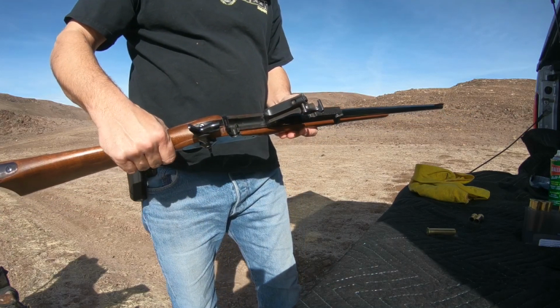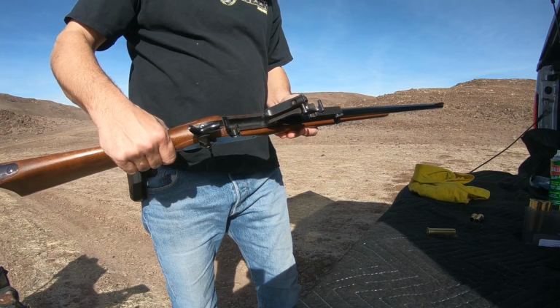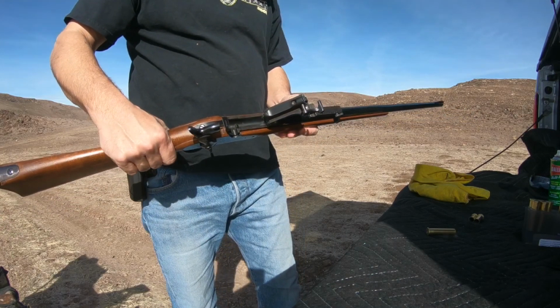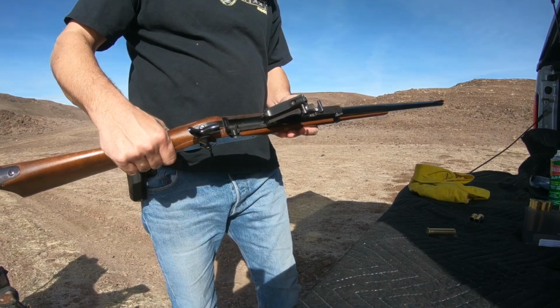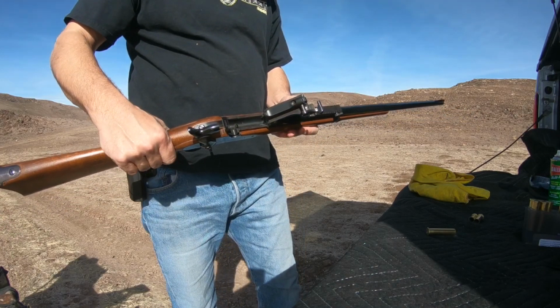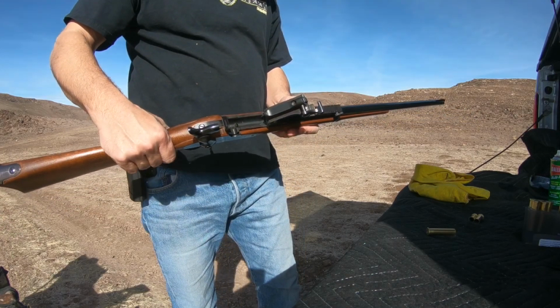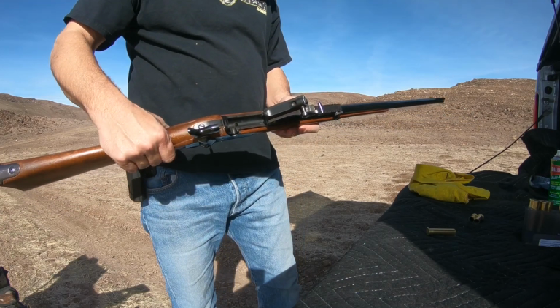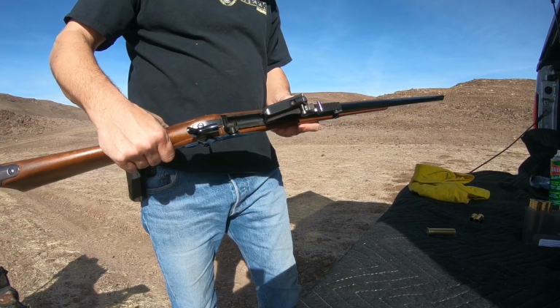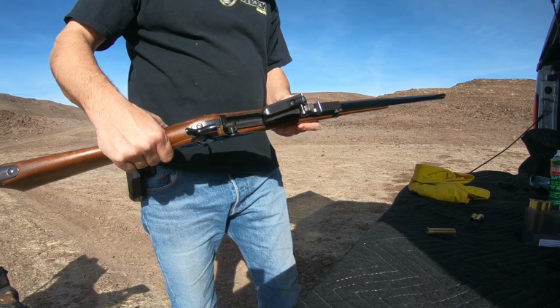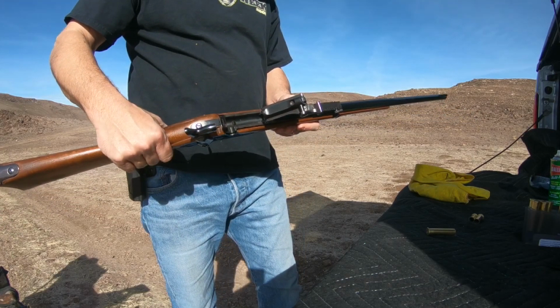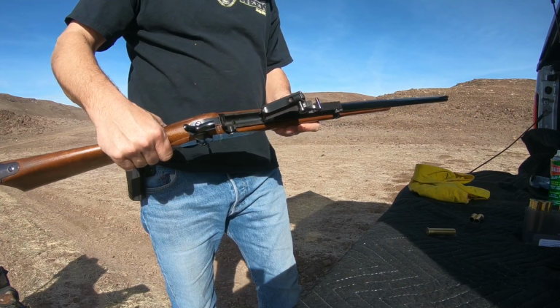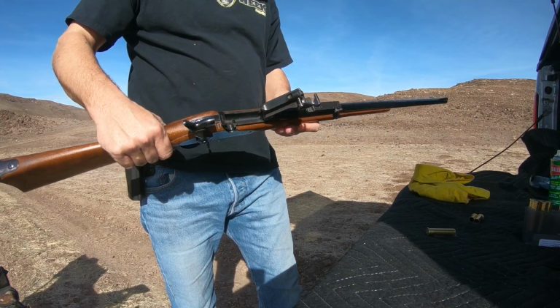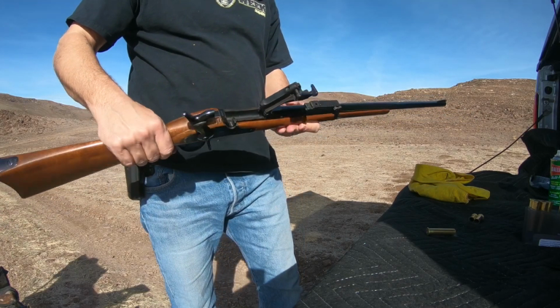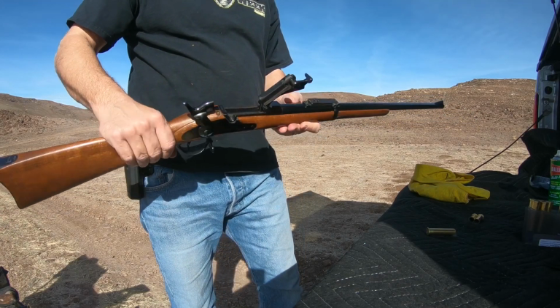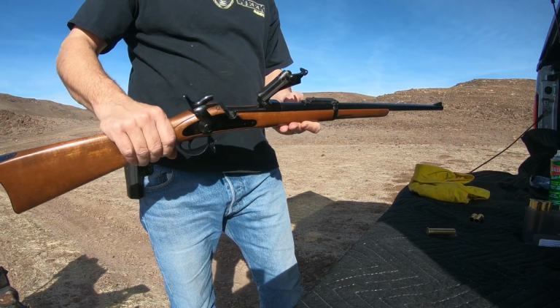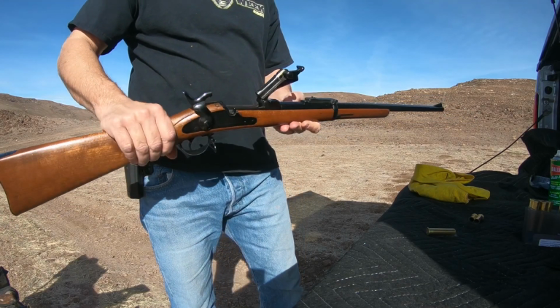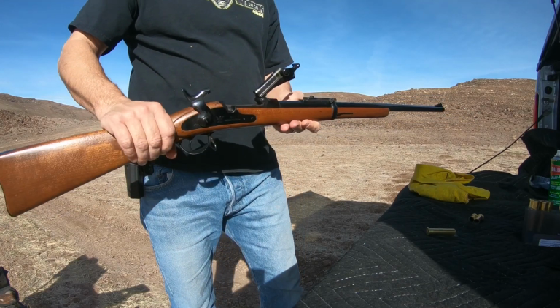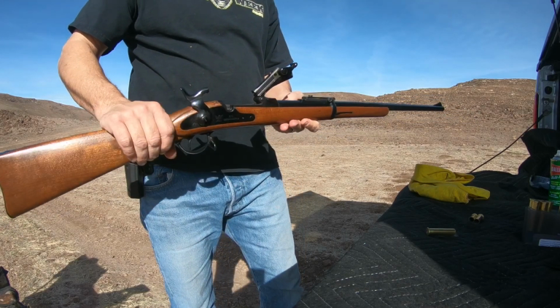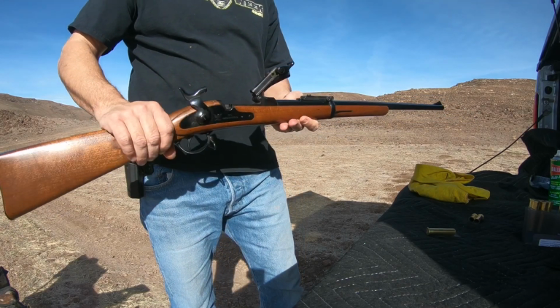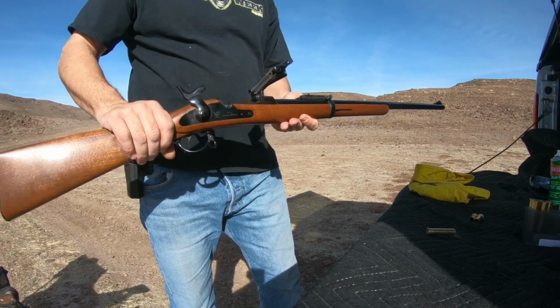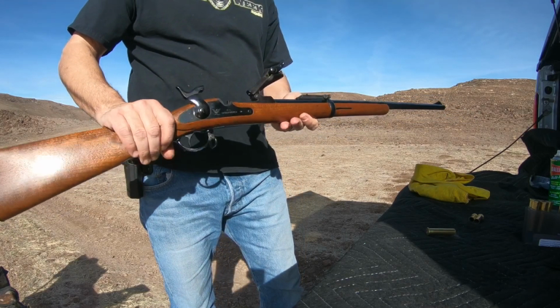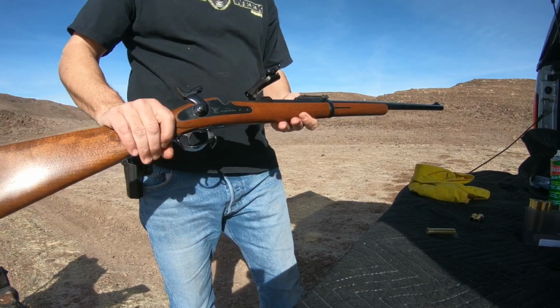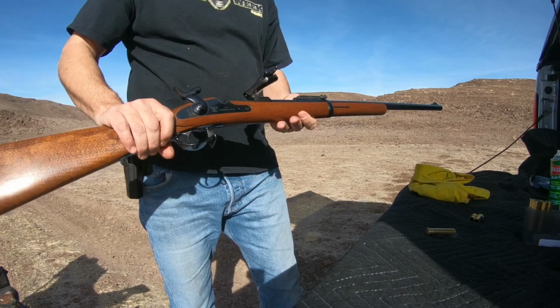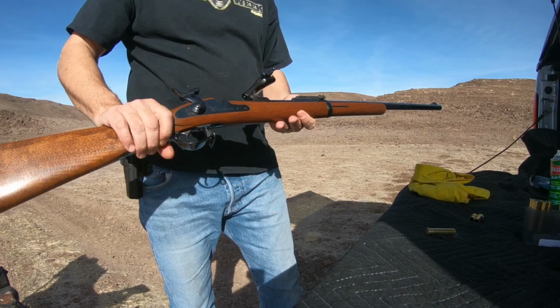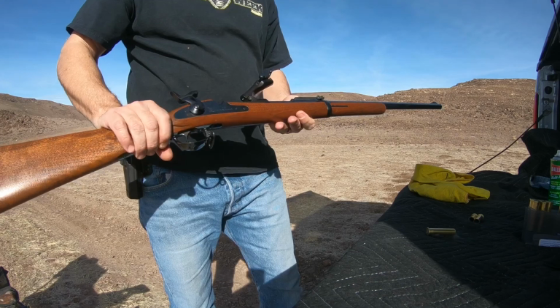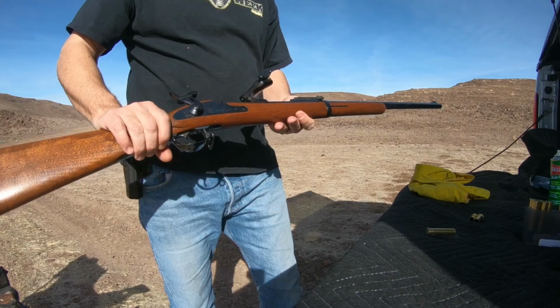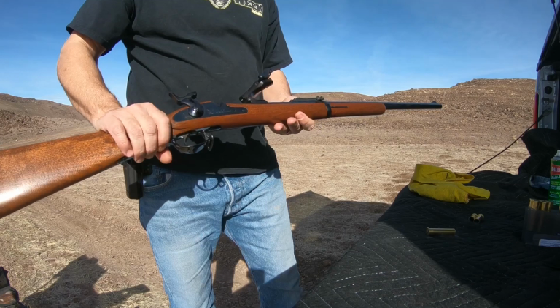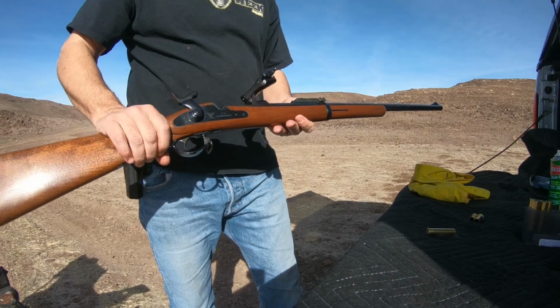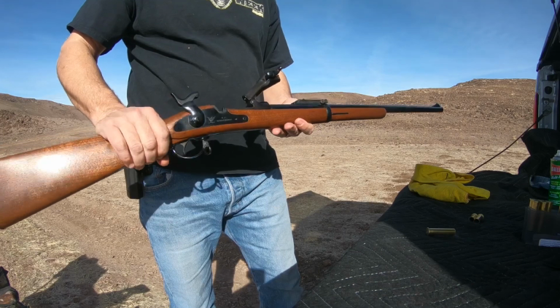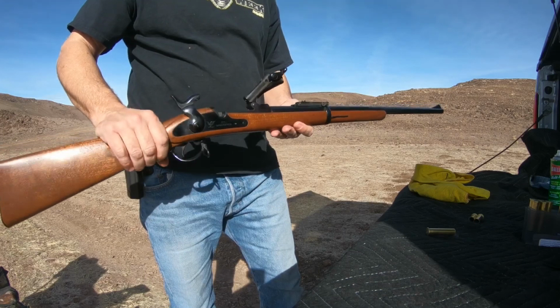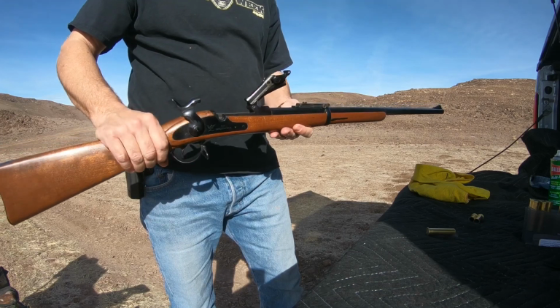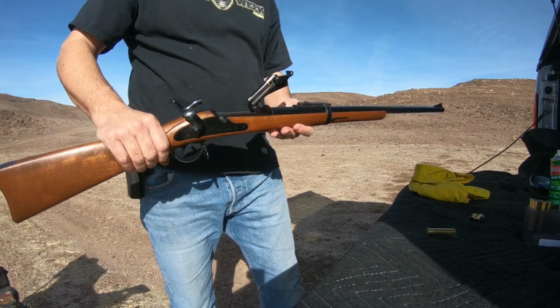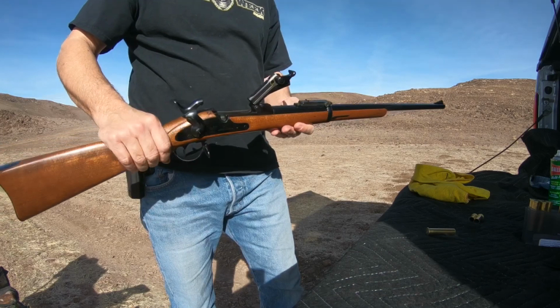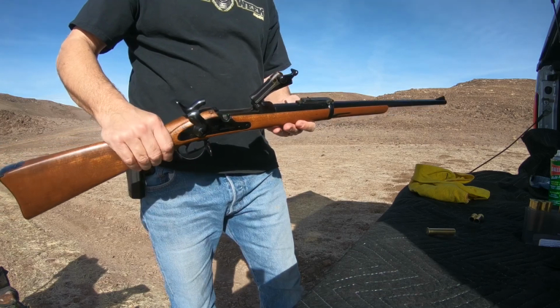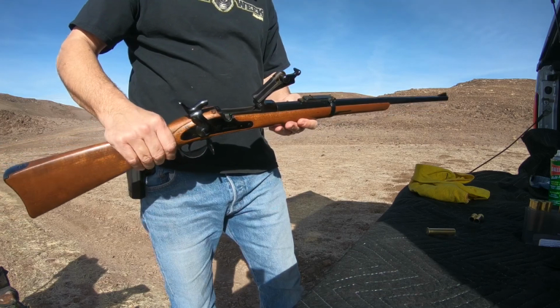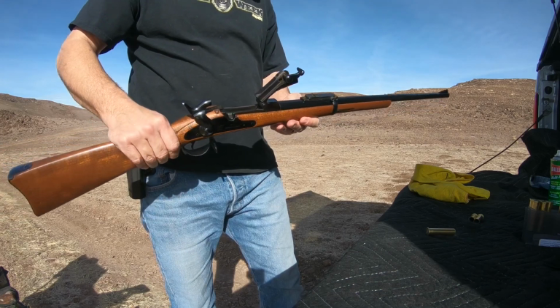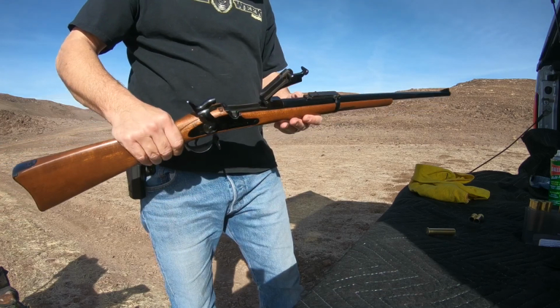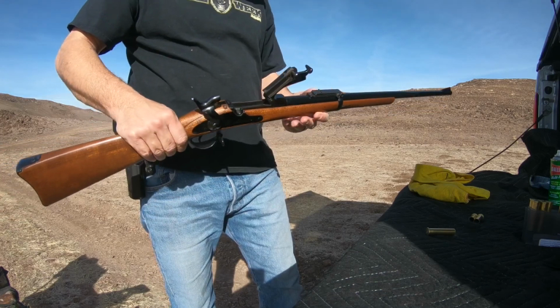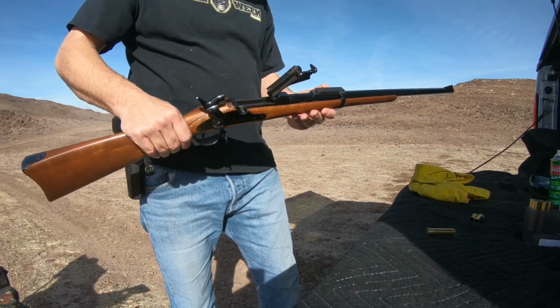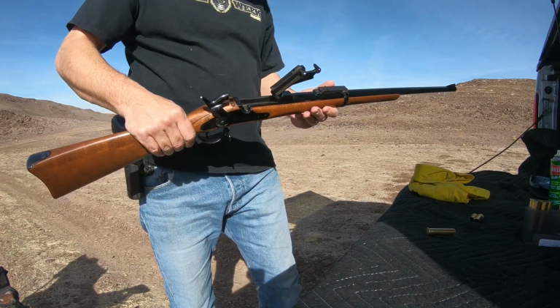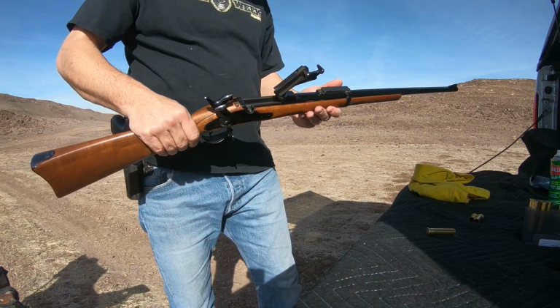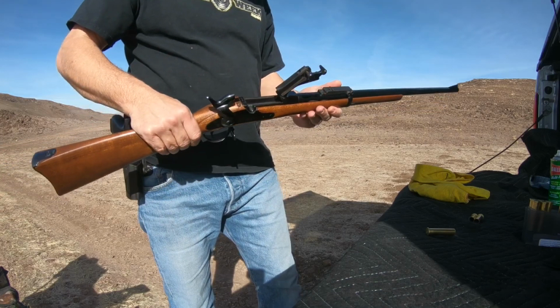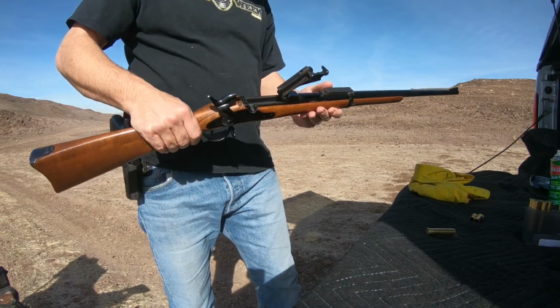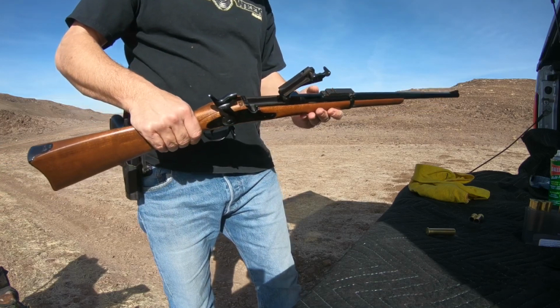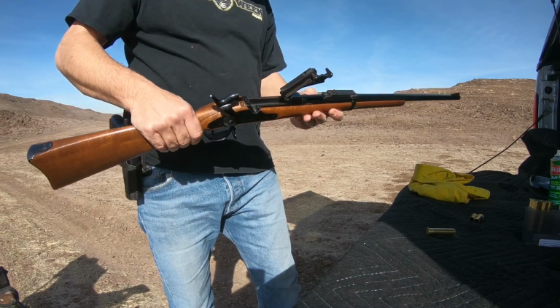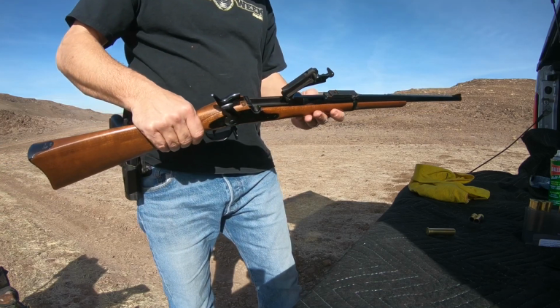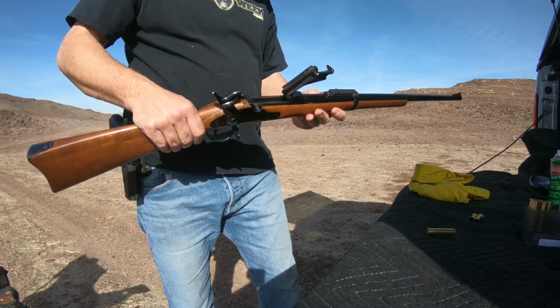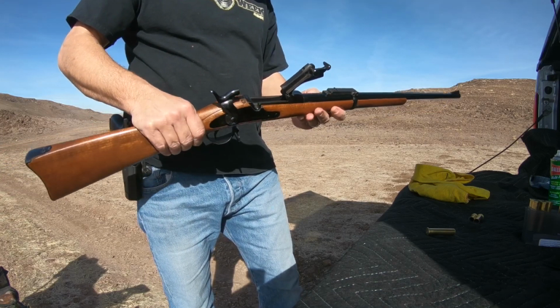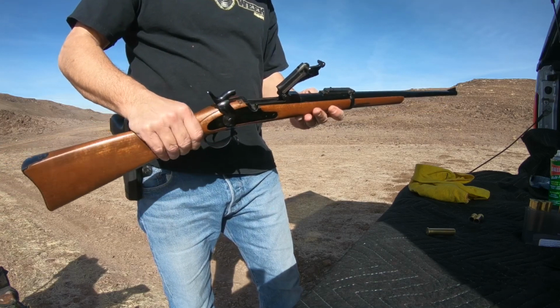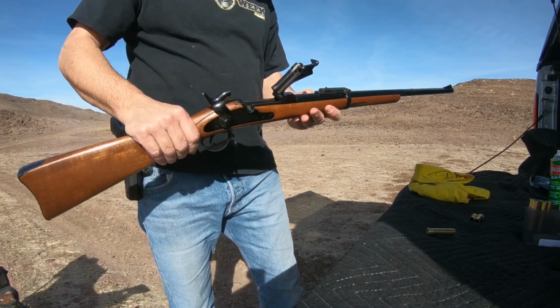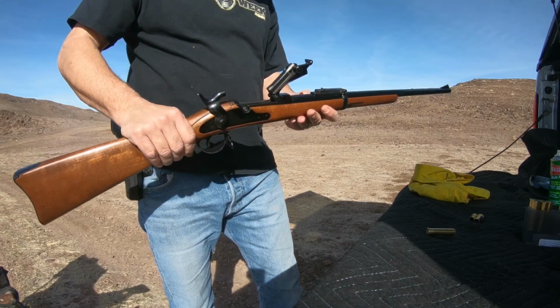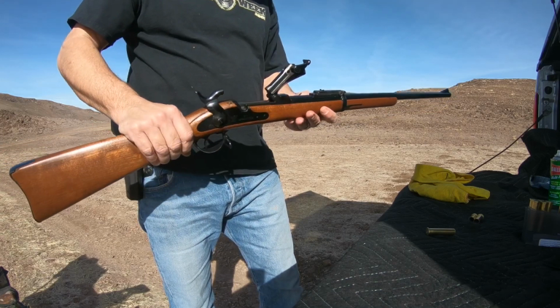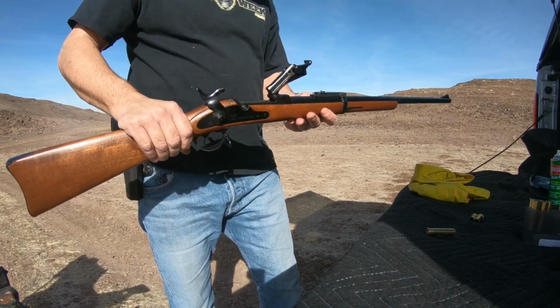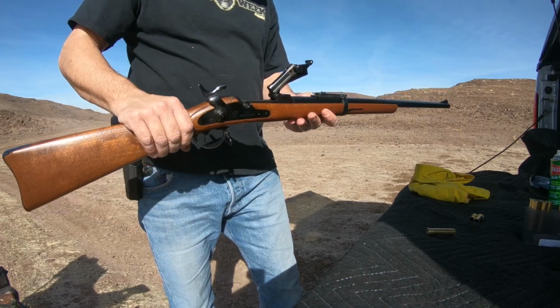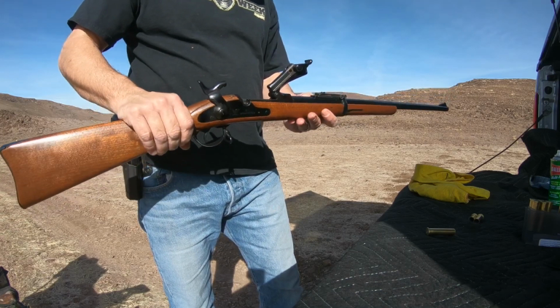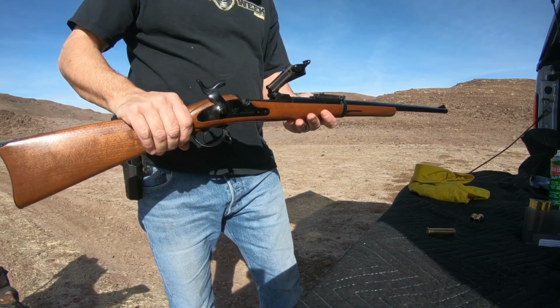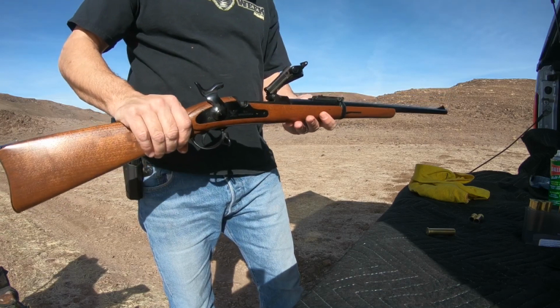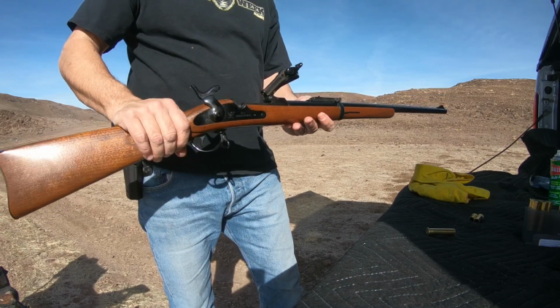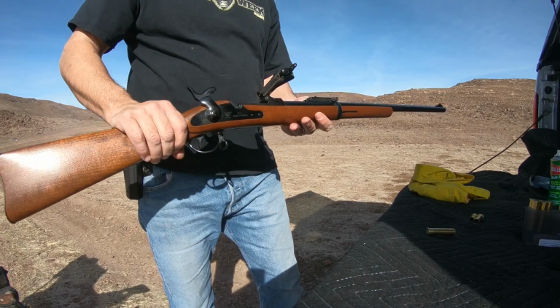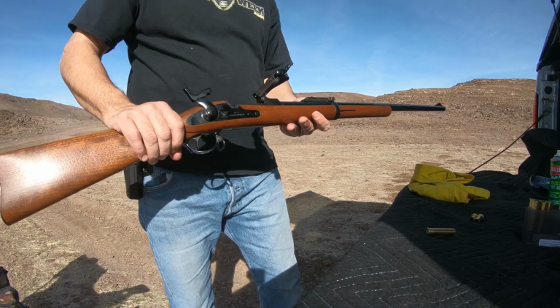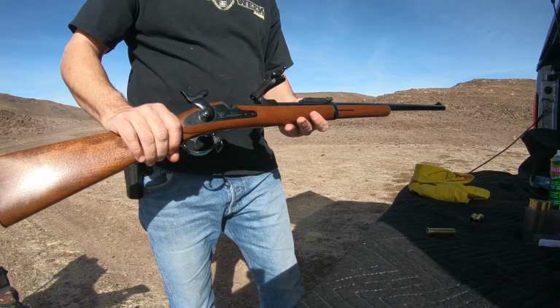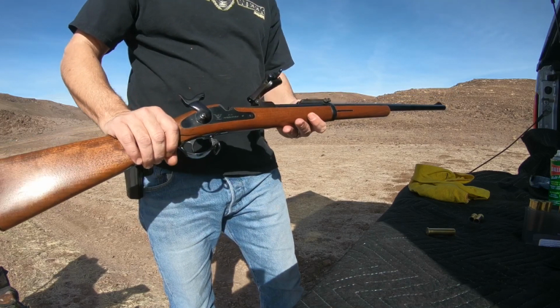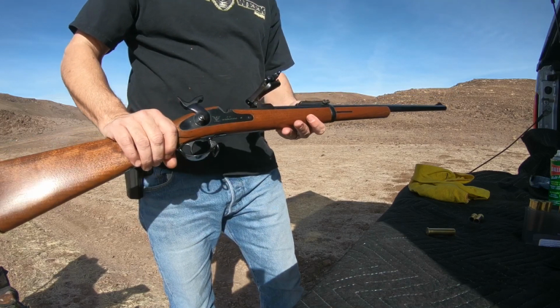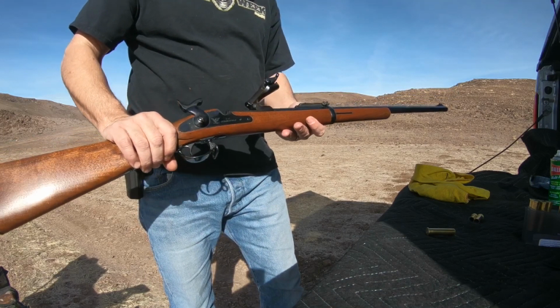This is the Army issued gun back in 1873, used up until about 1892.